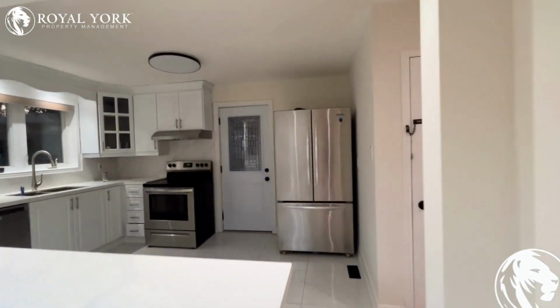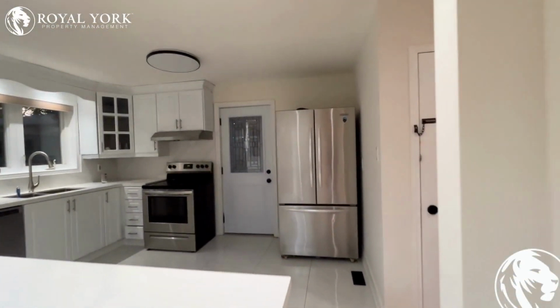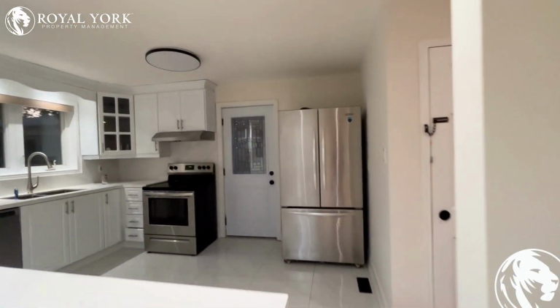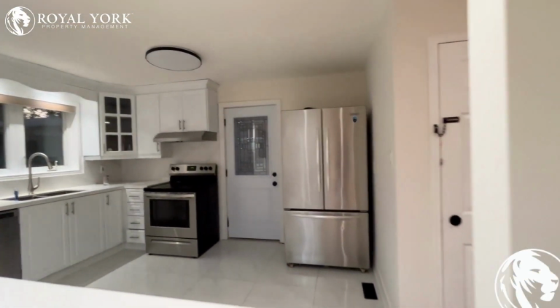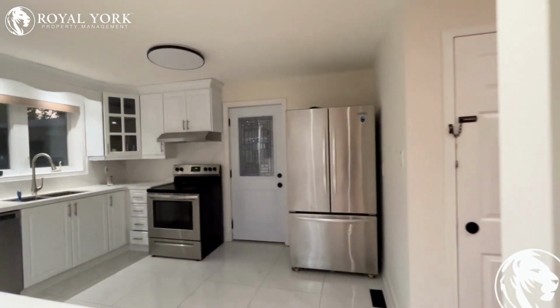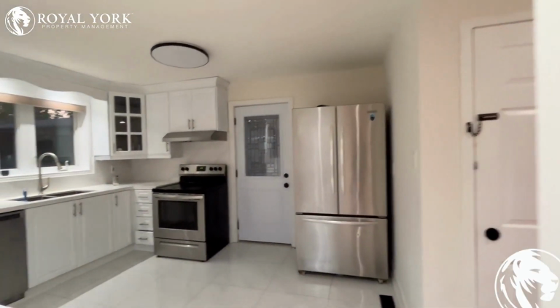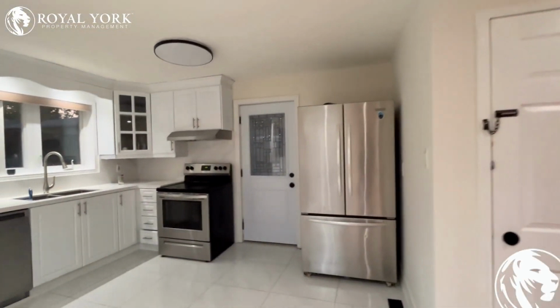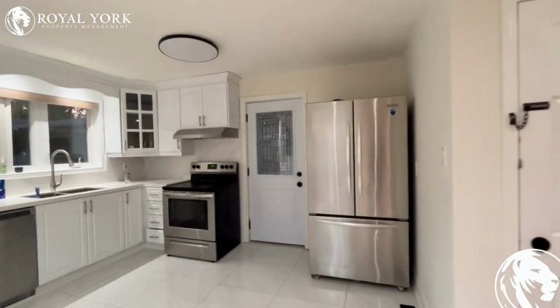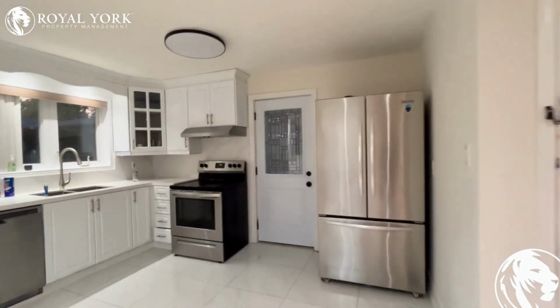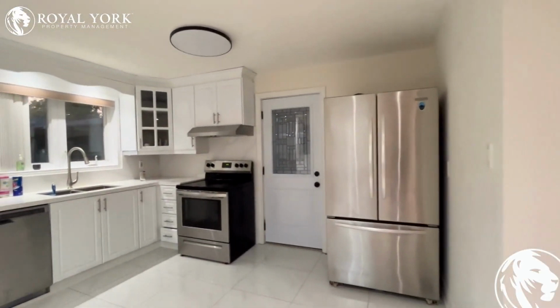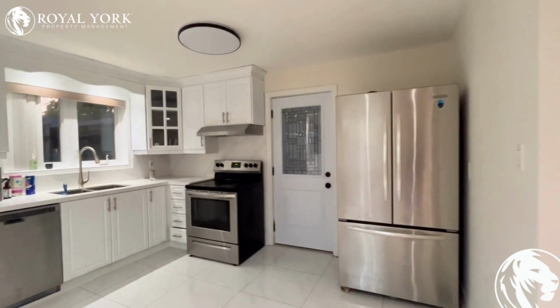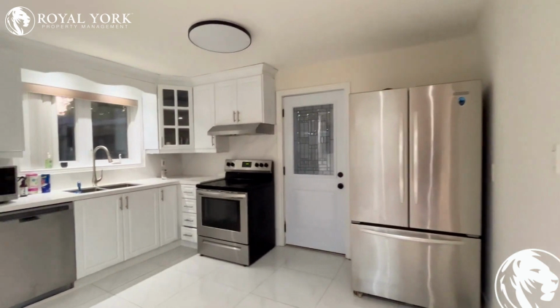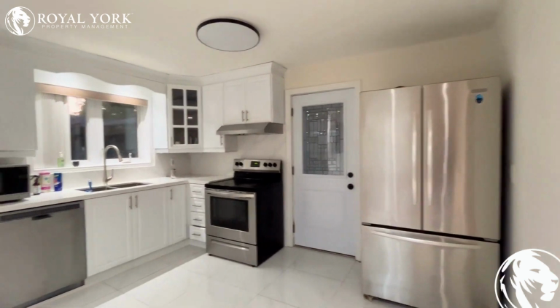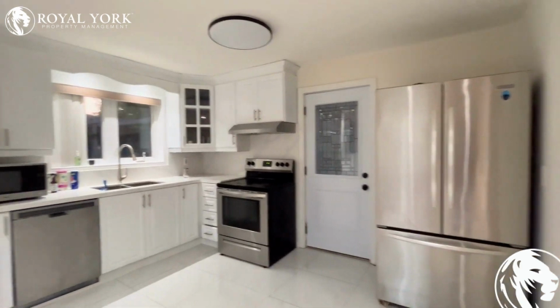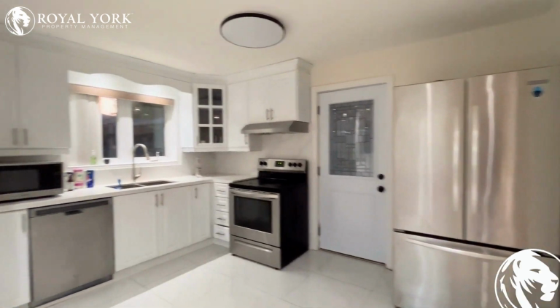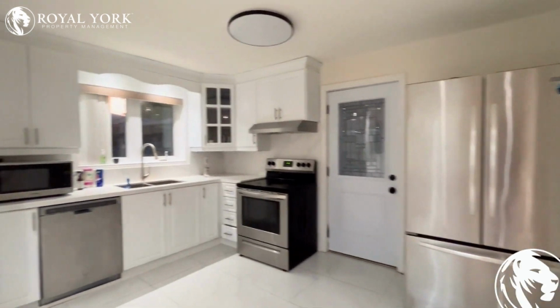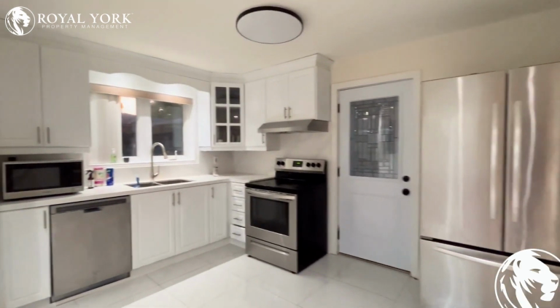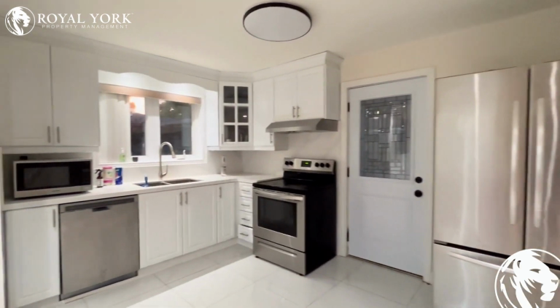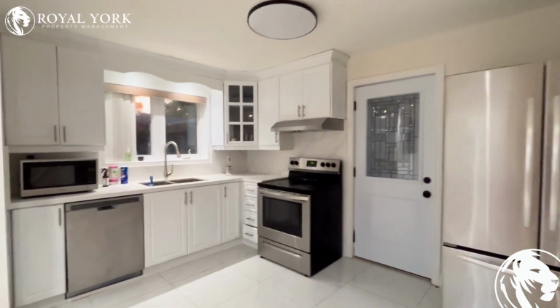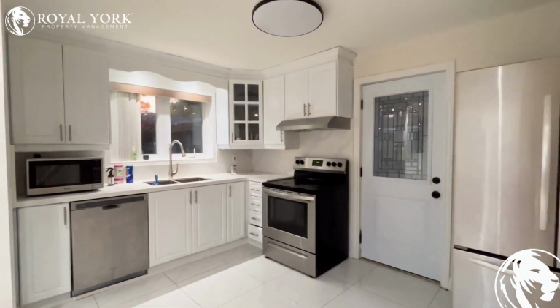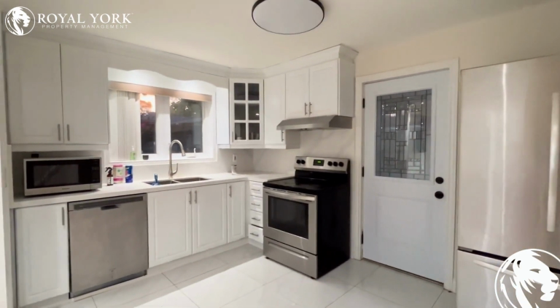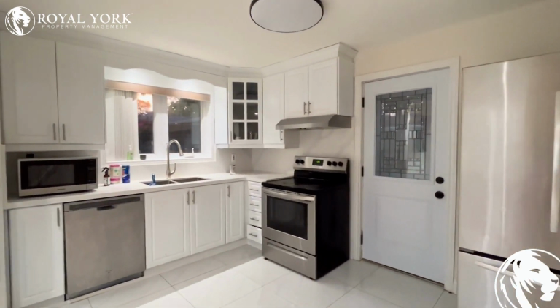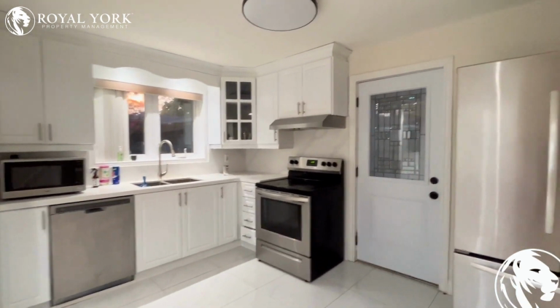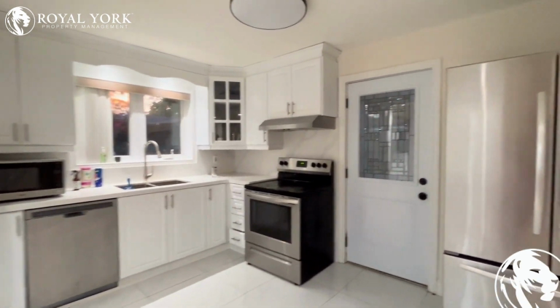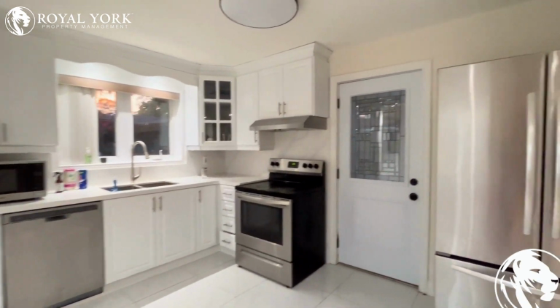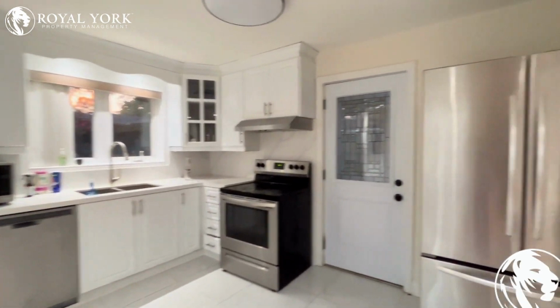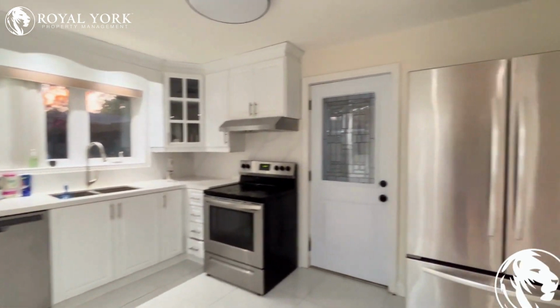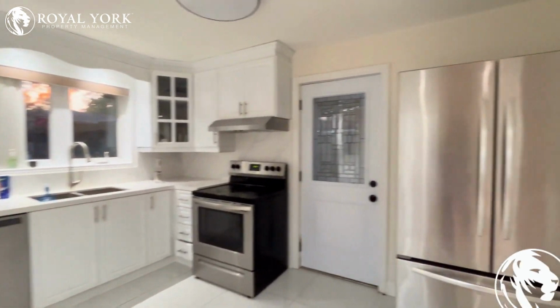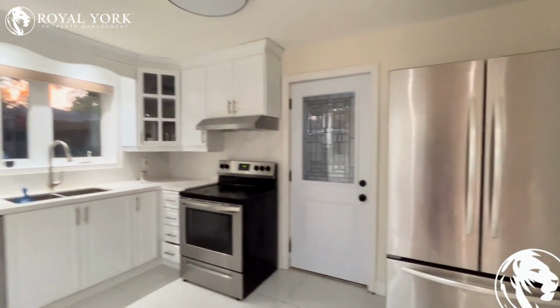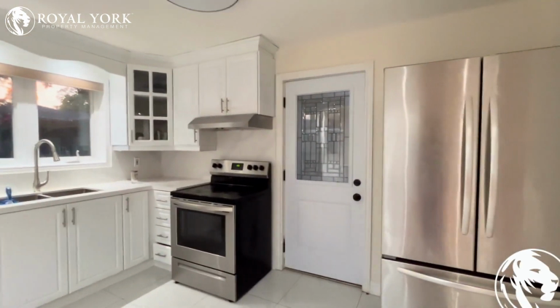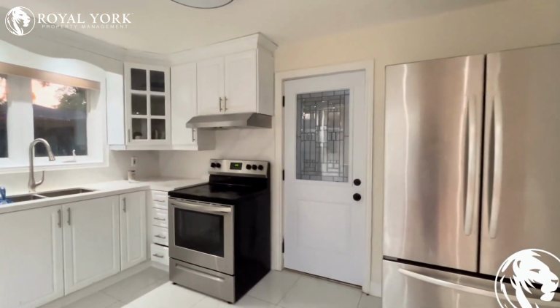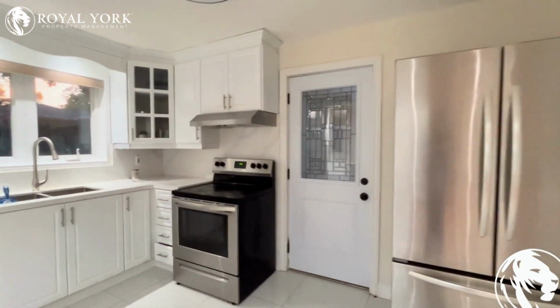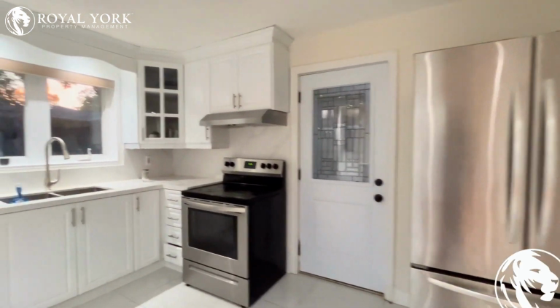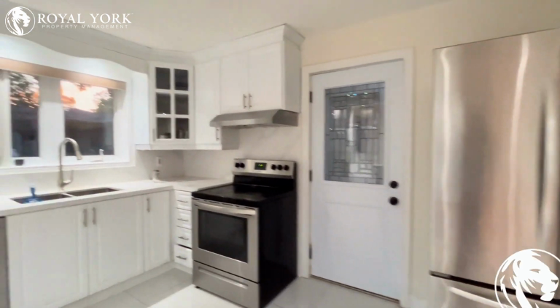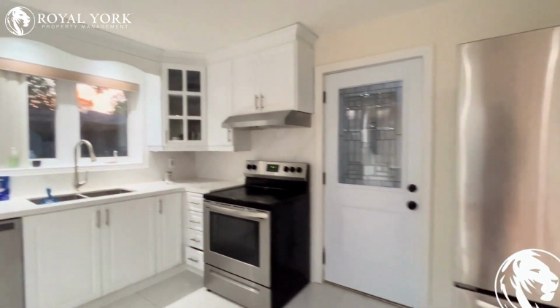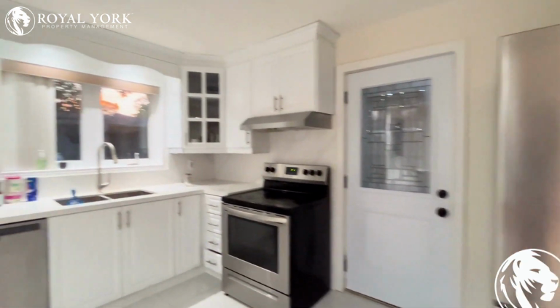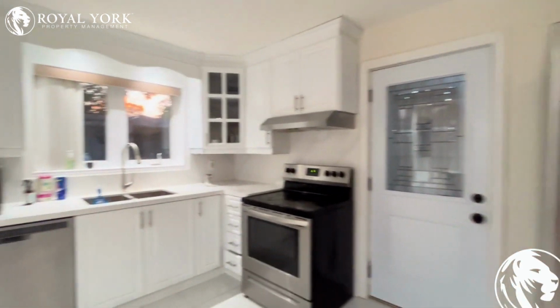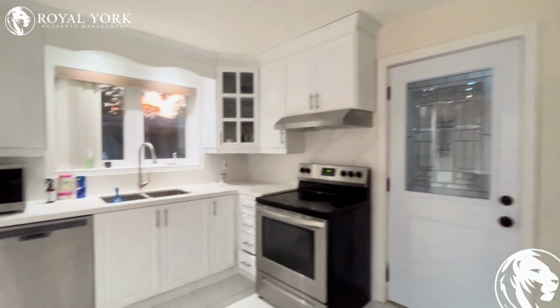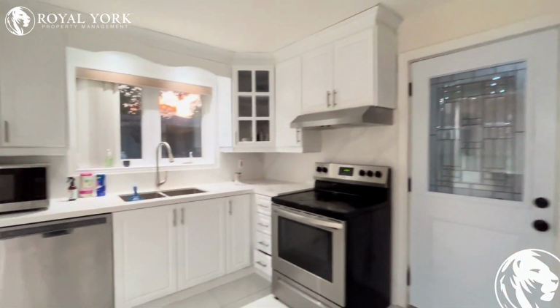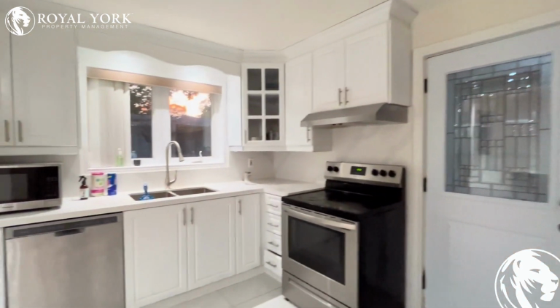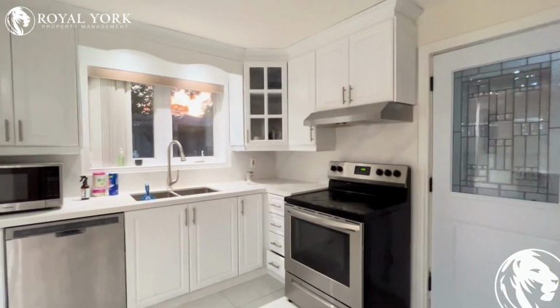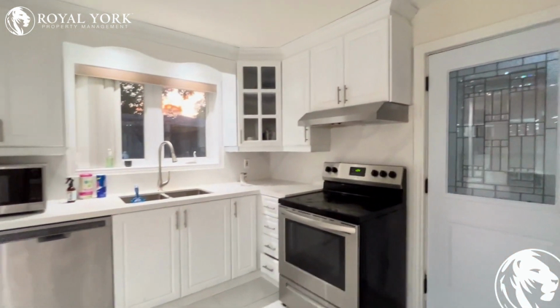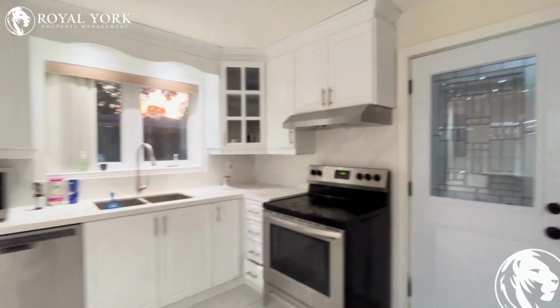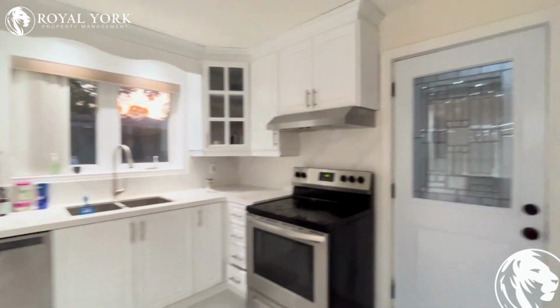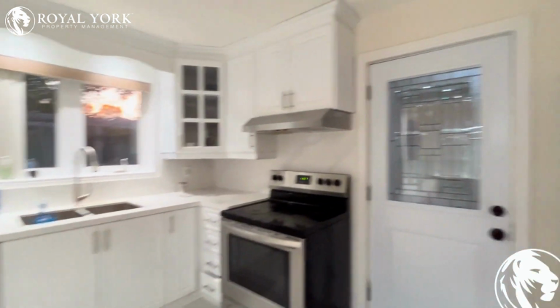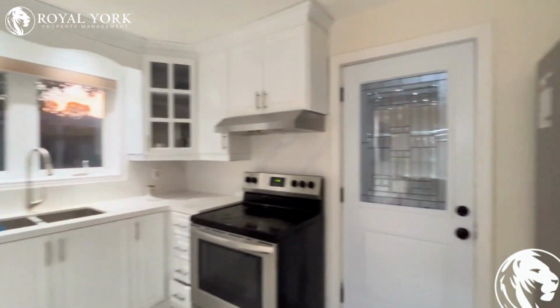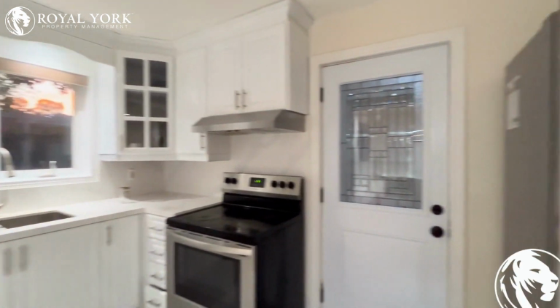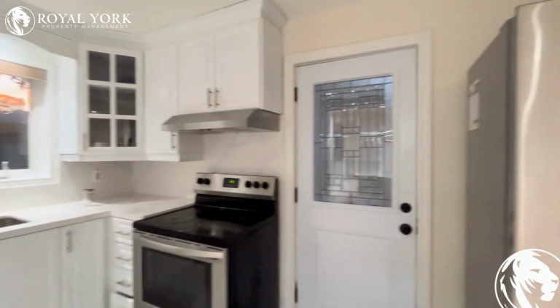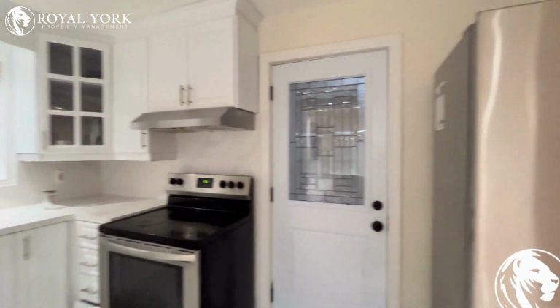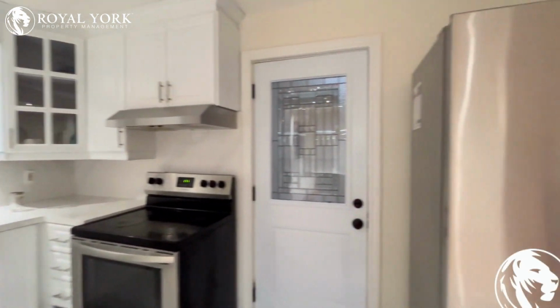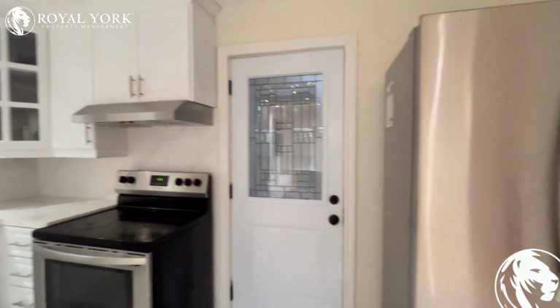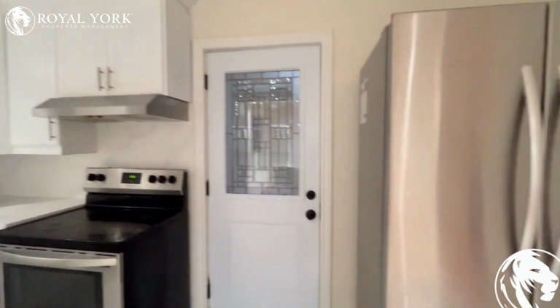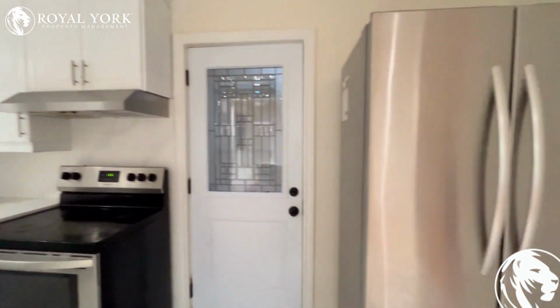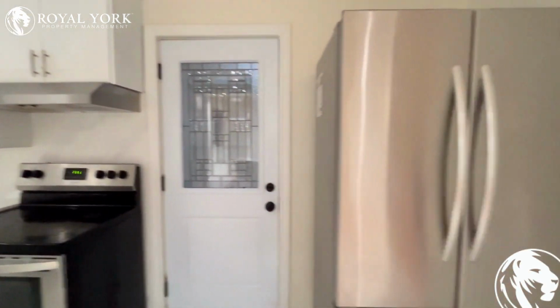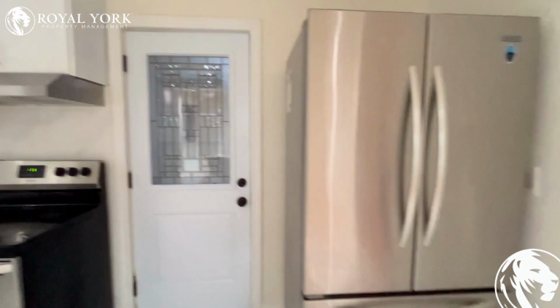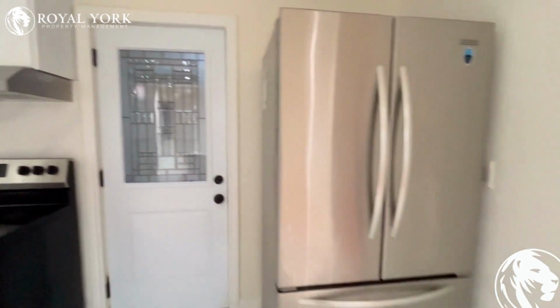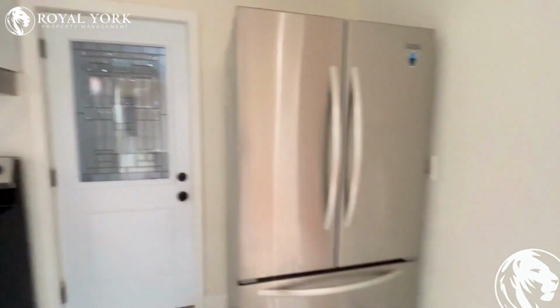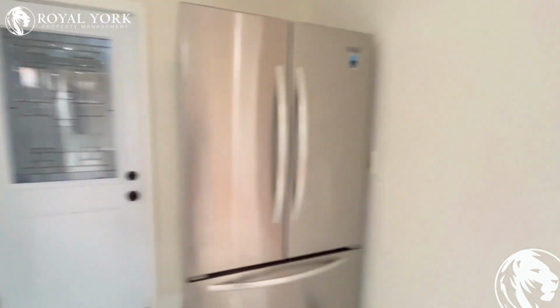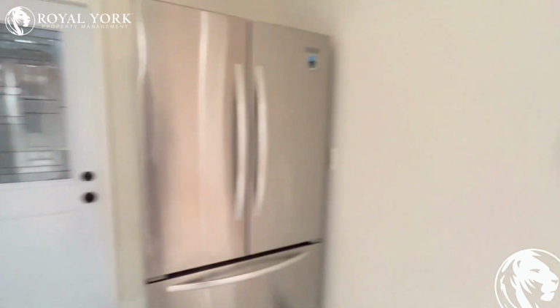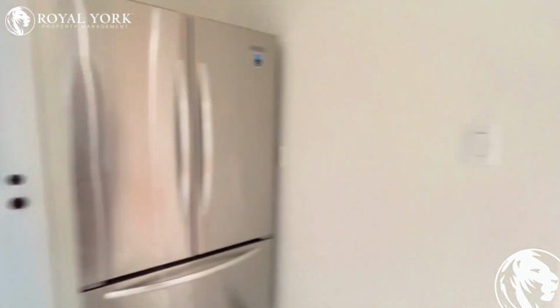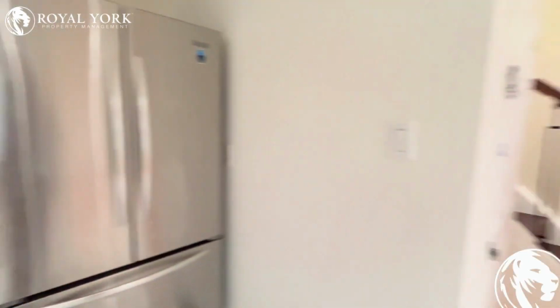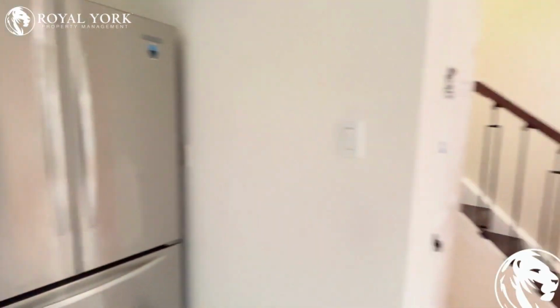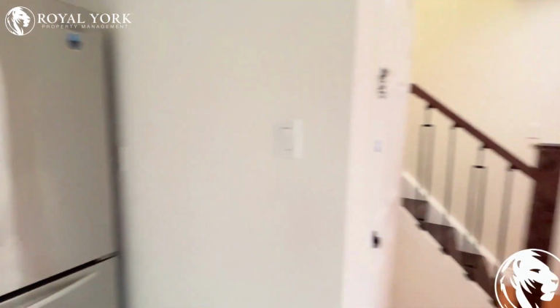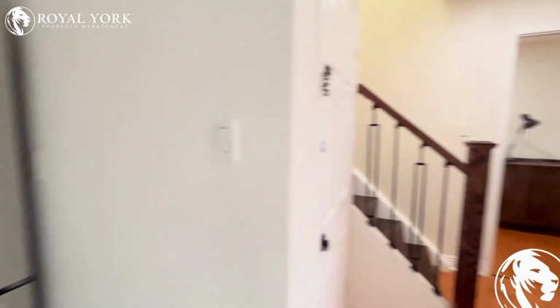And here we have our fantastic kitchen. Lots of prep space here and then access to the backyard.